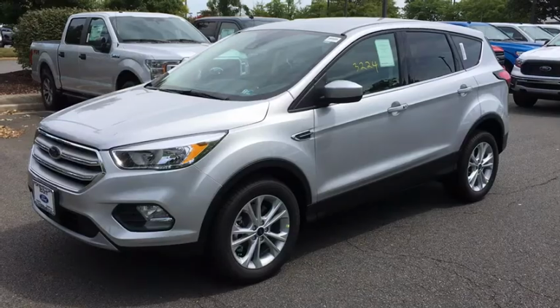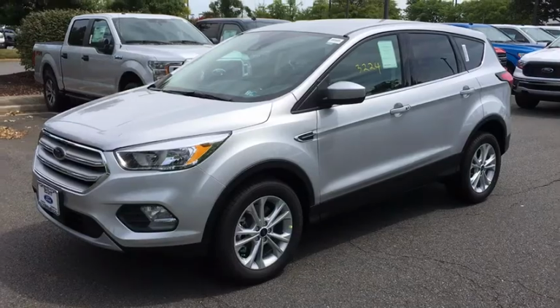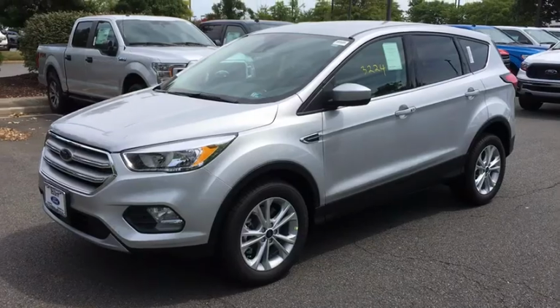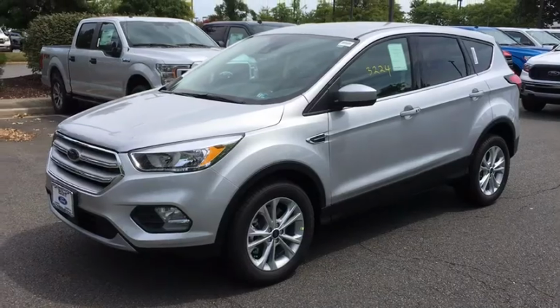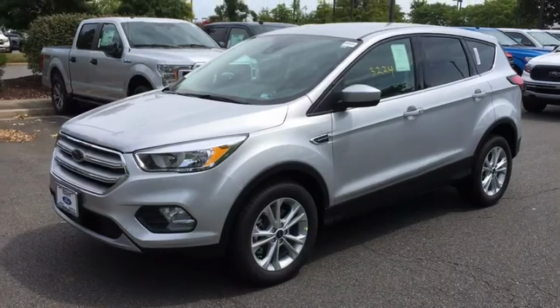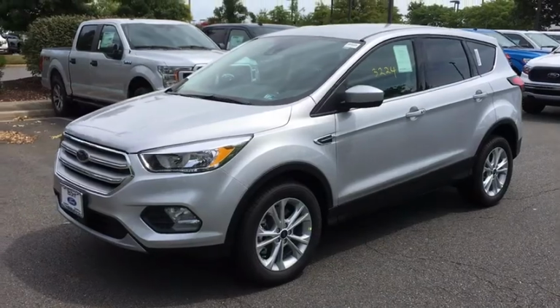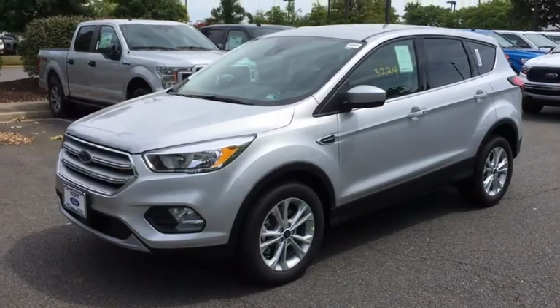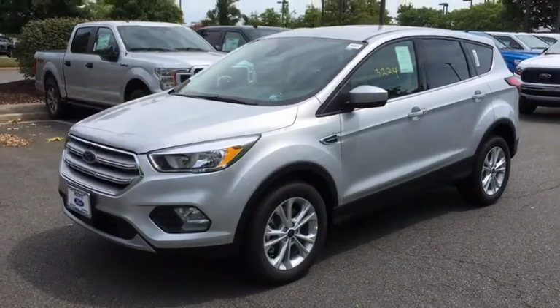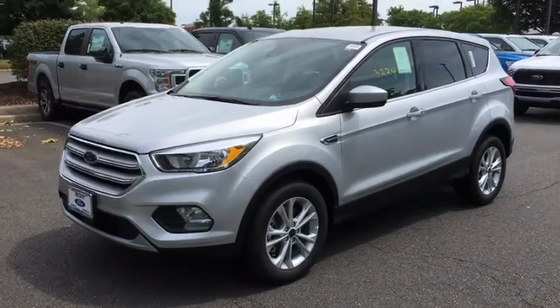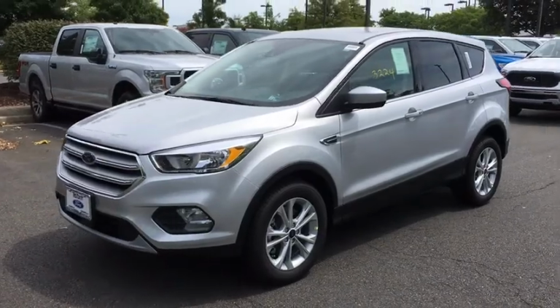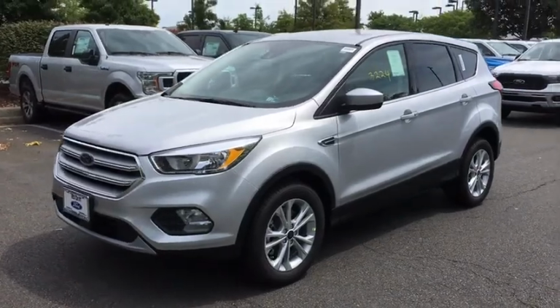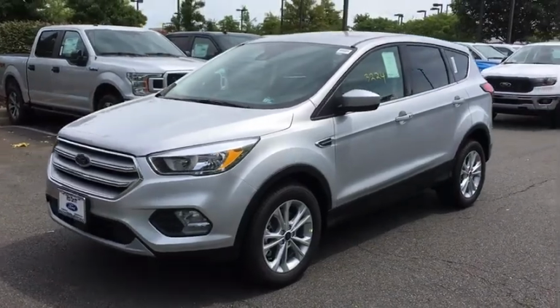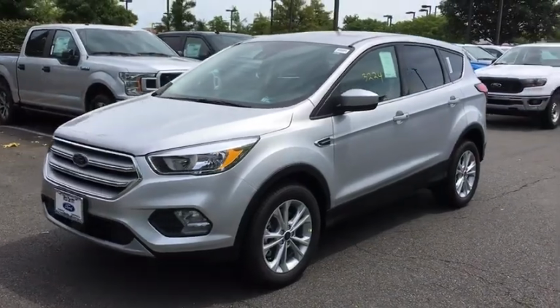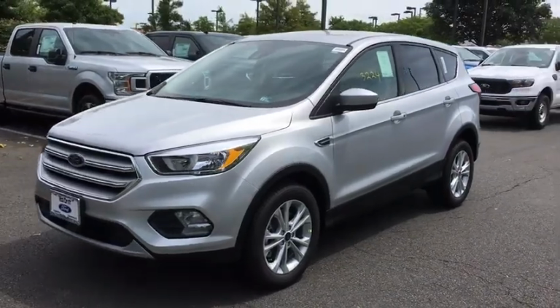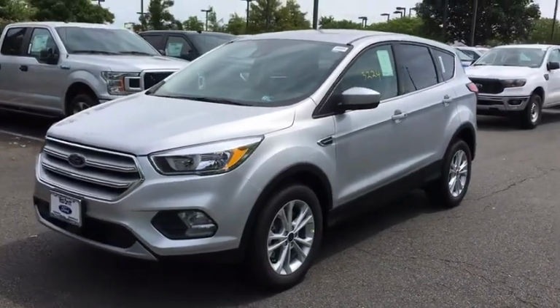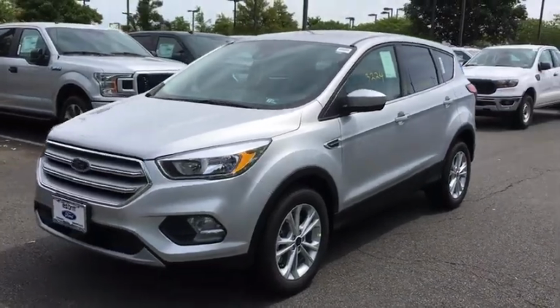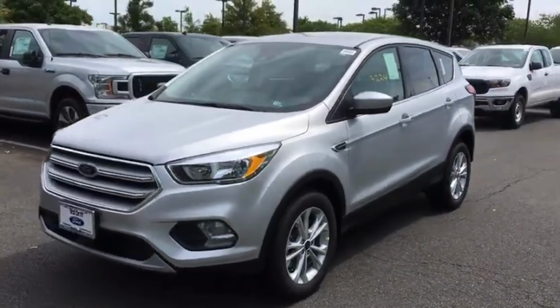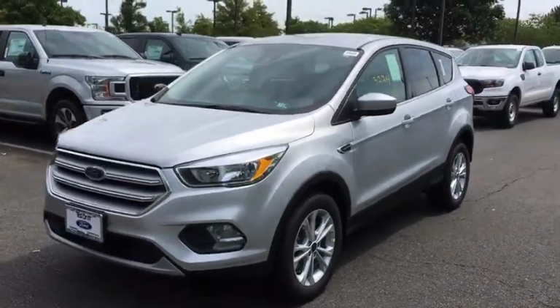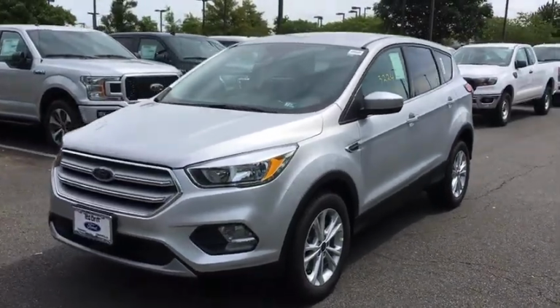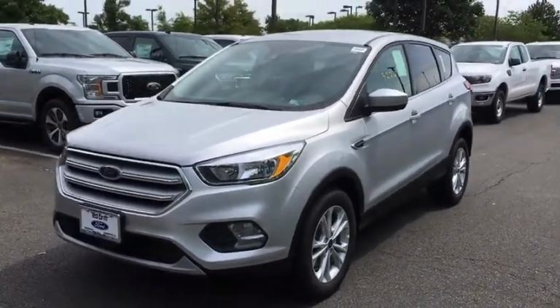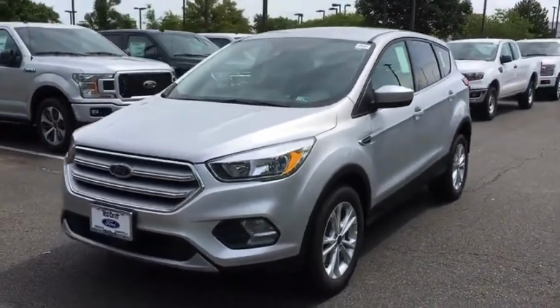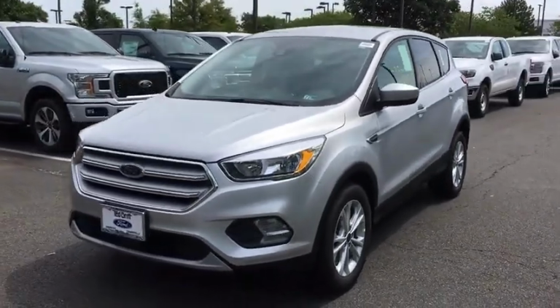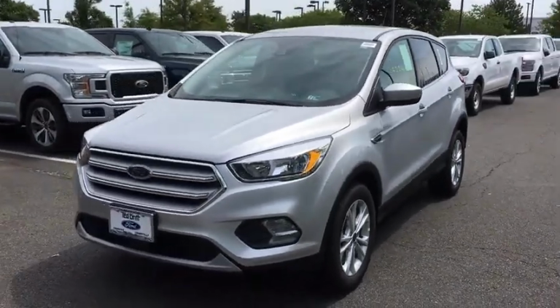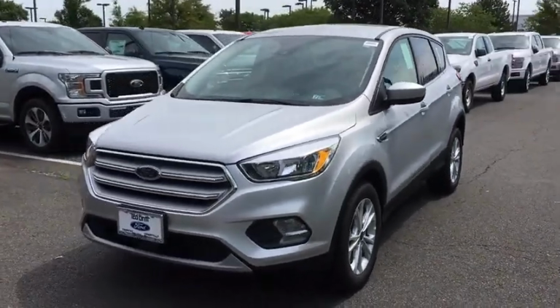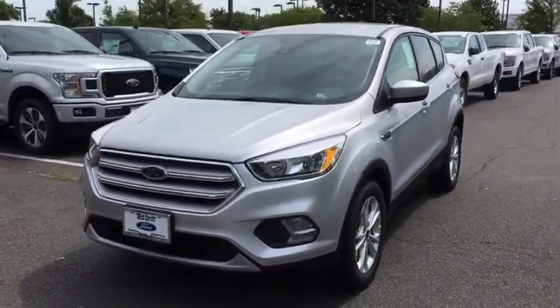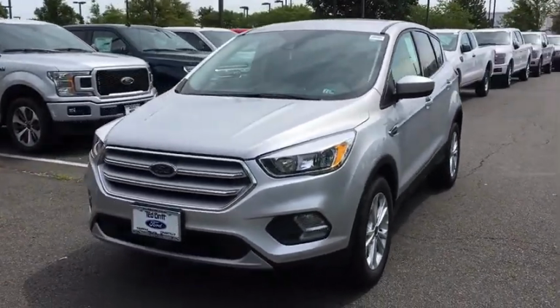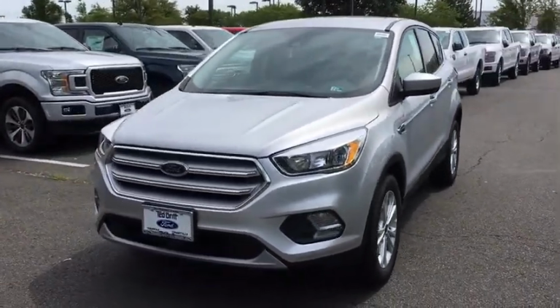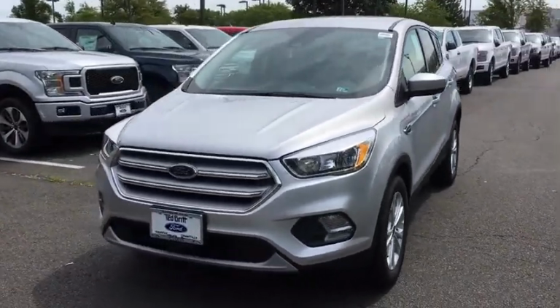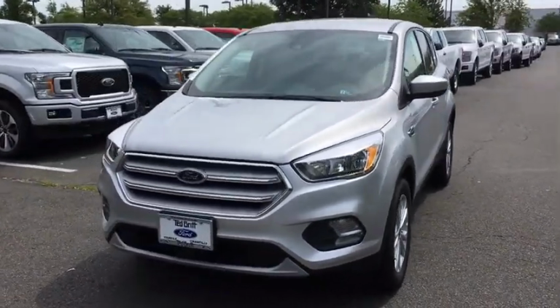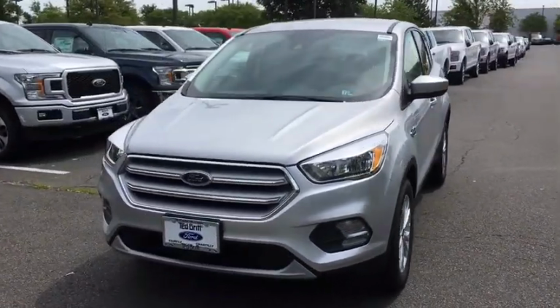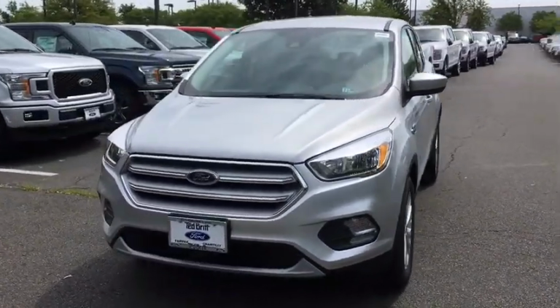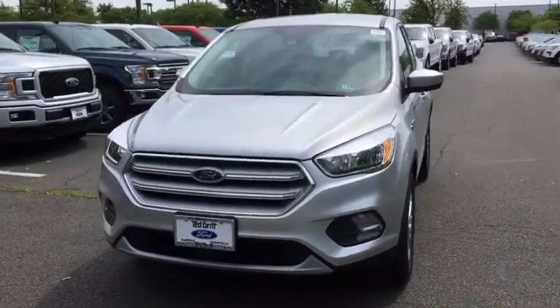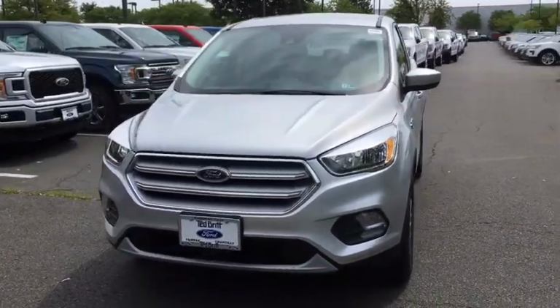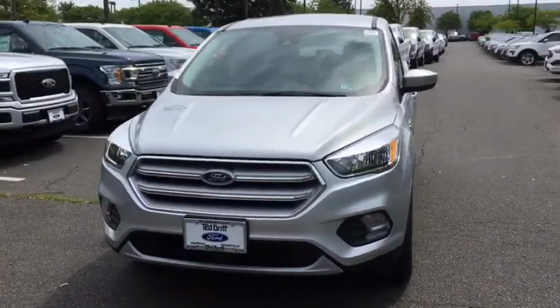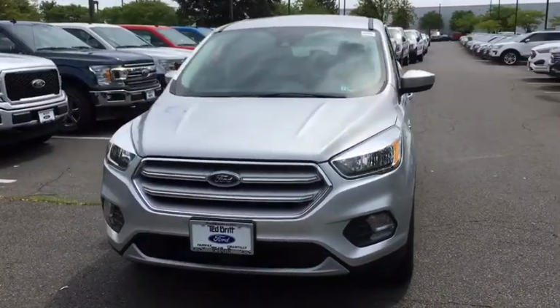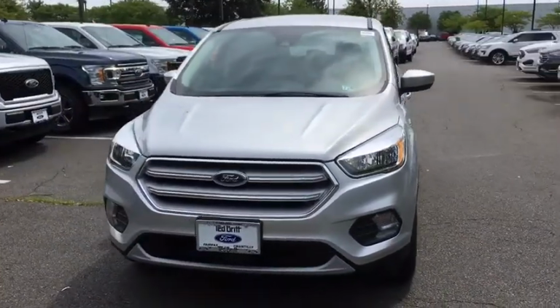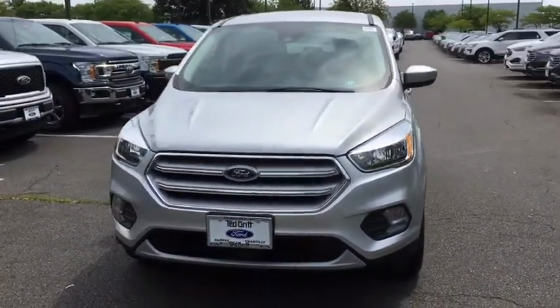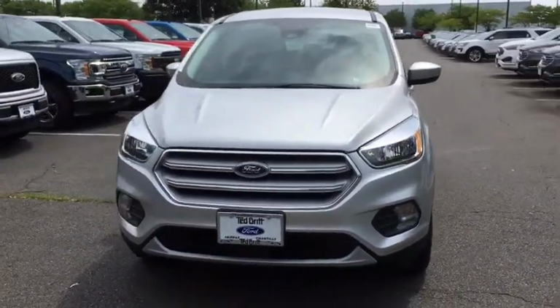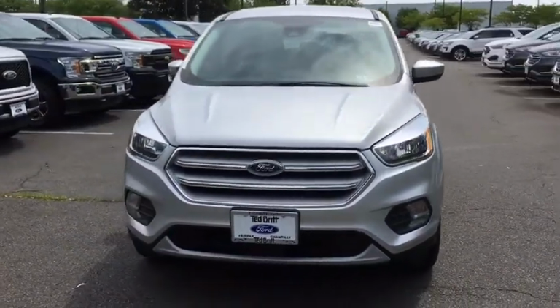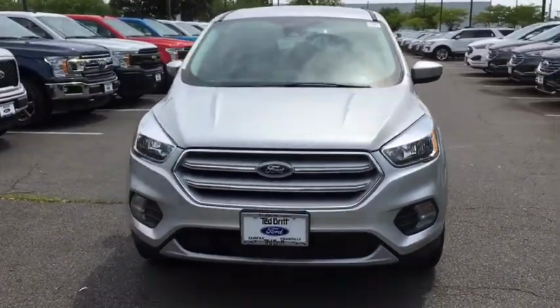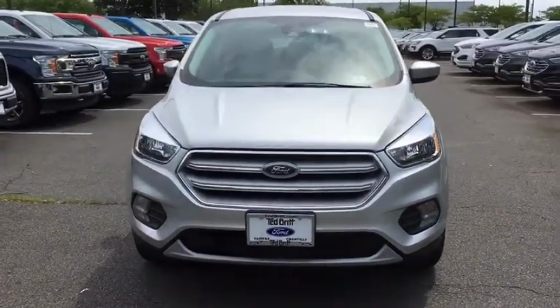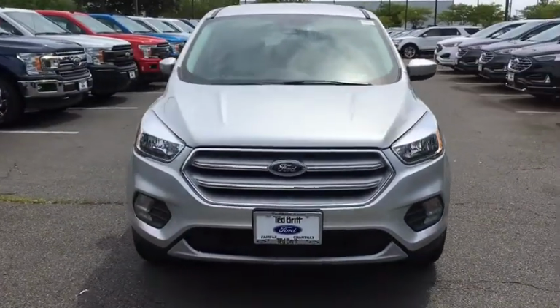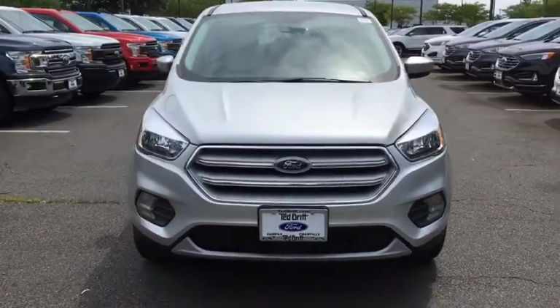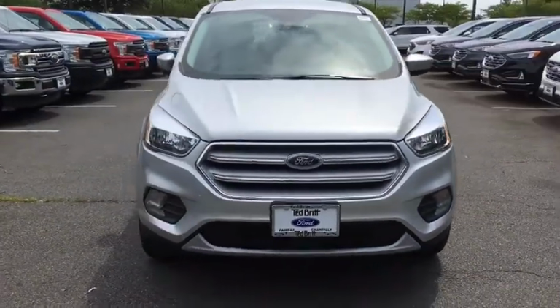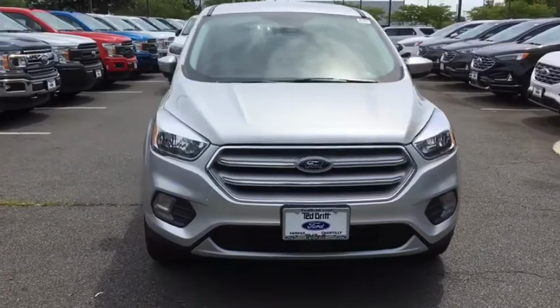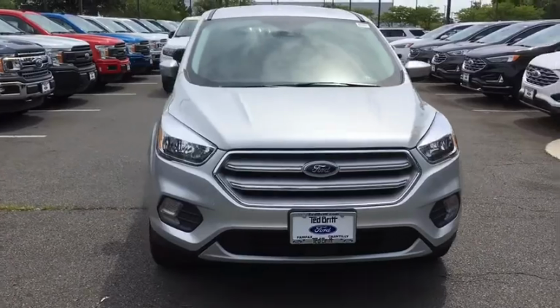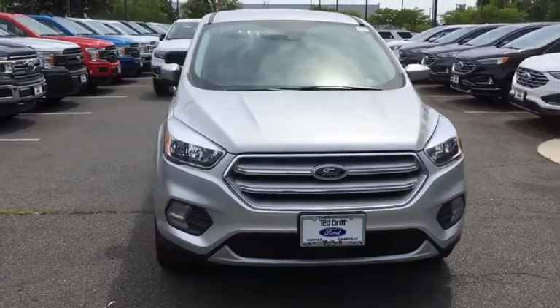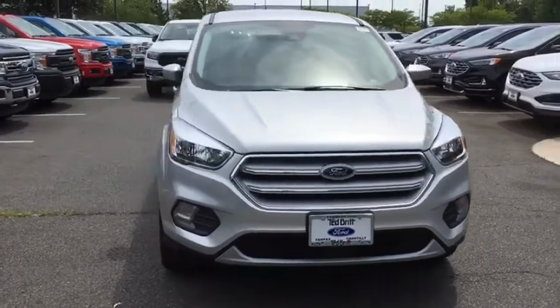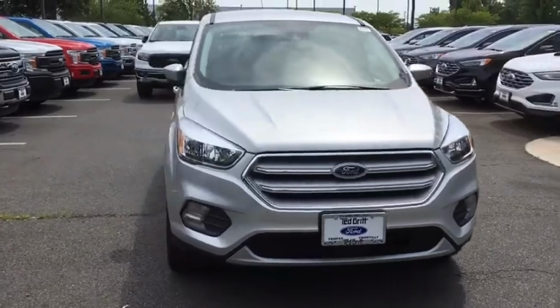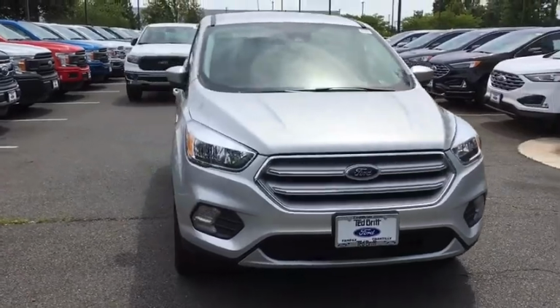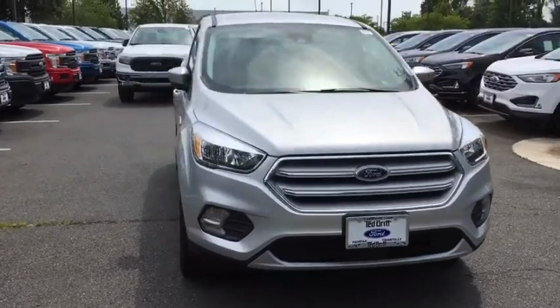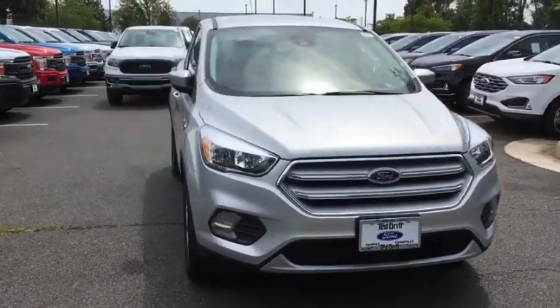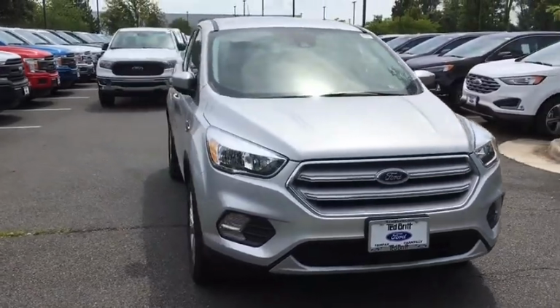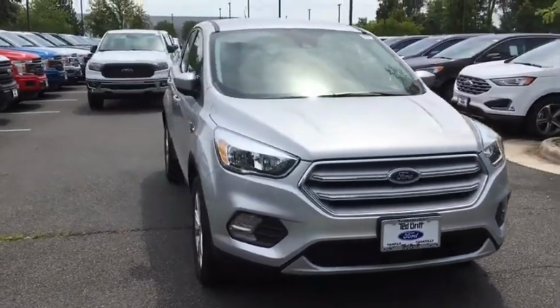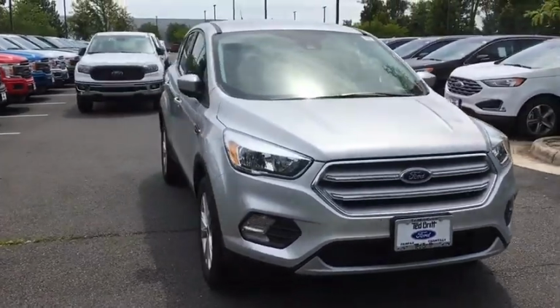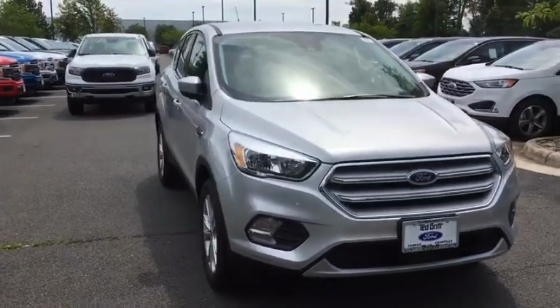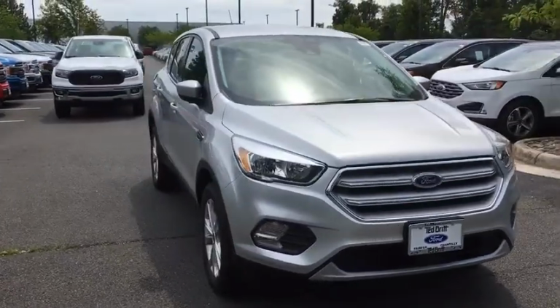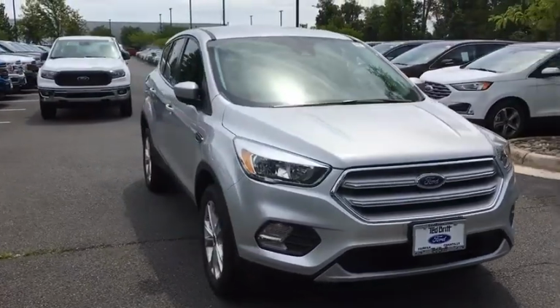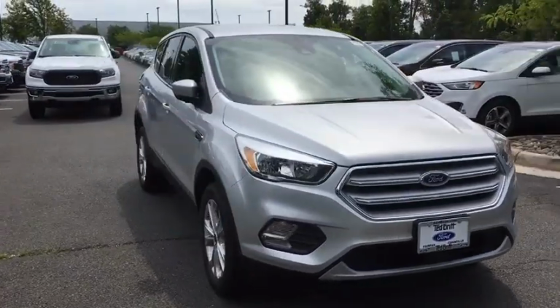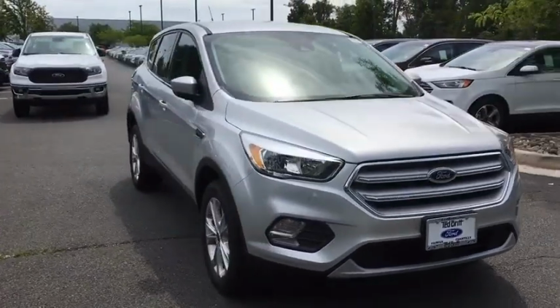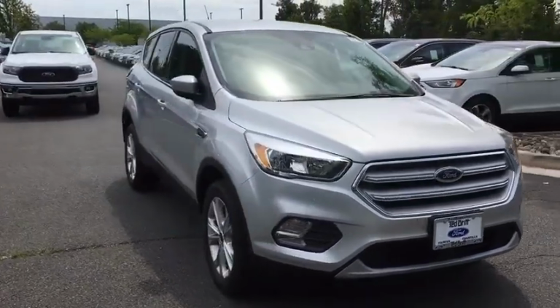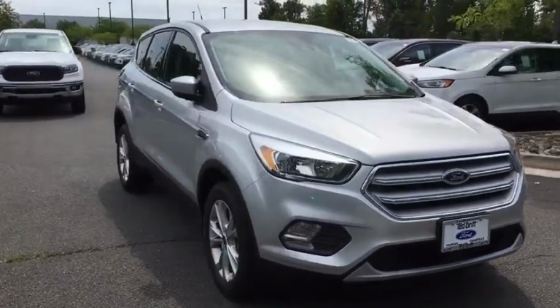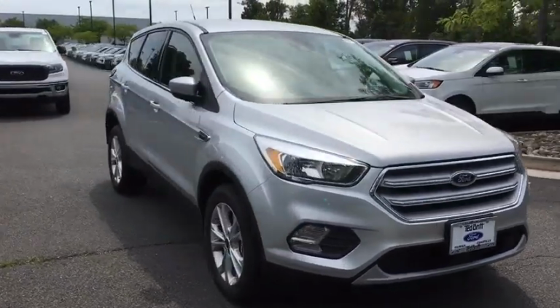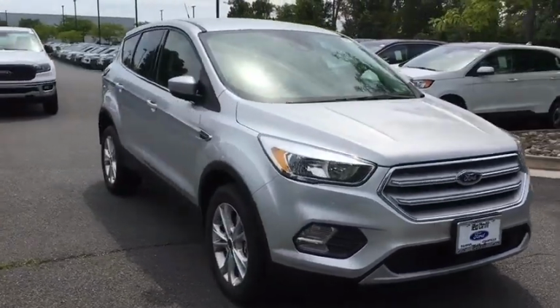Take a ride in the 2019 Ford Escape. Gas engines flex, tow, zip and go with Ford Escape.